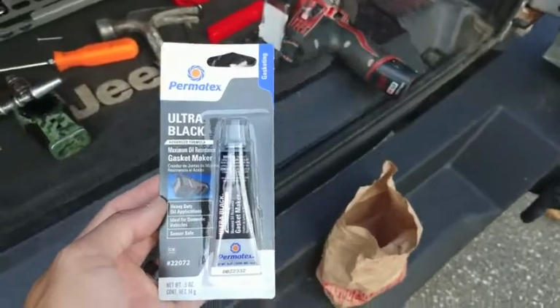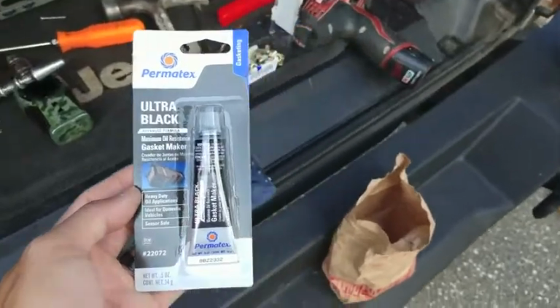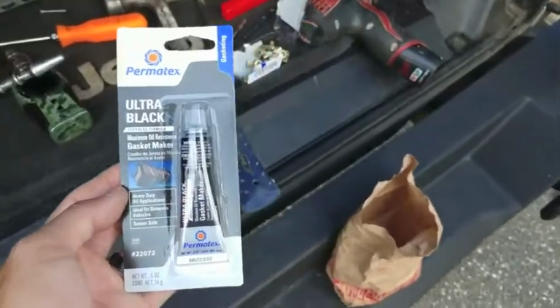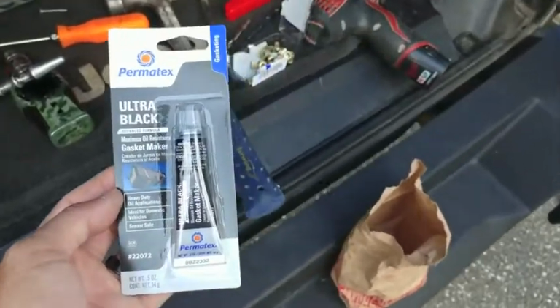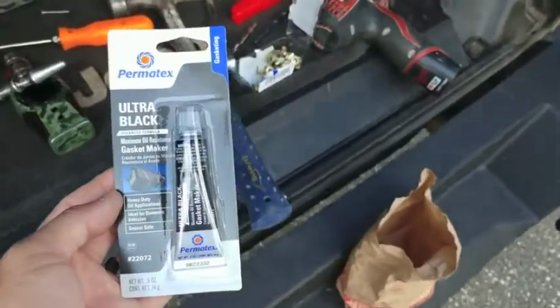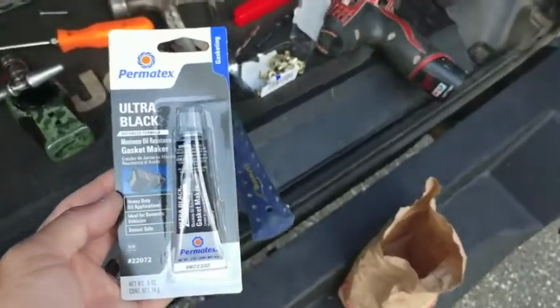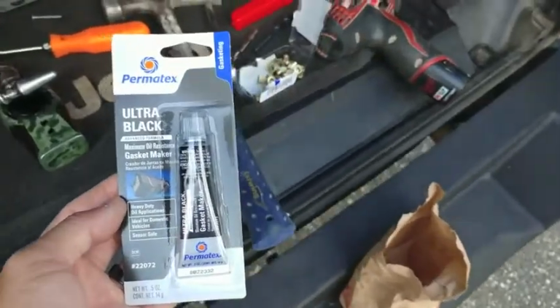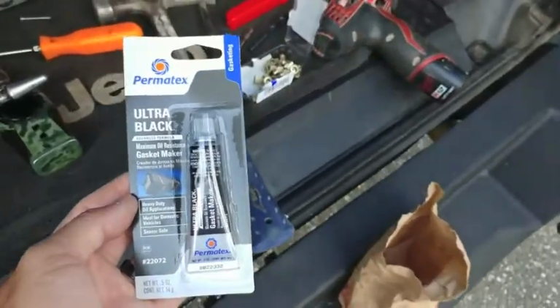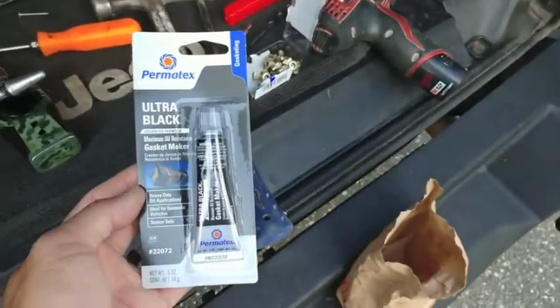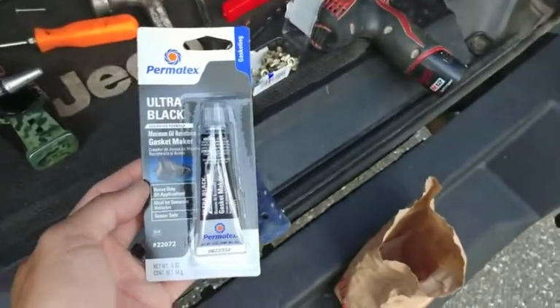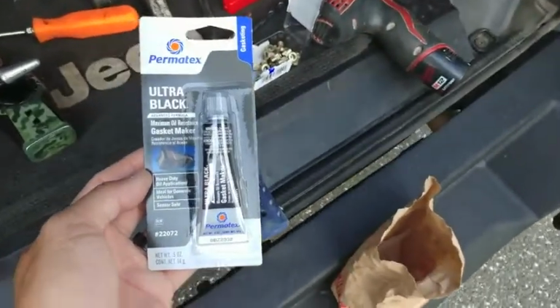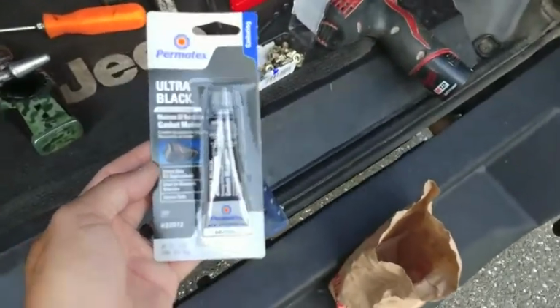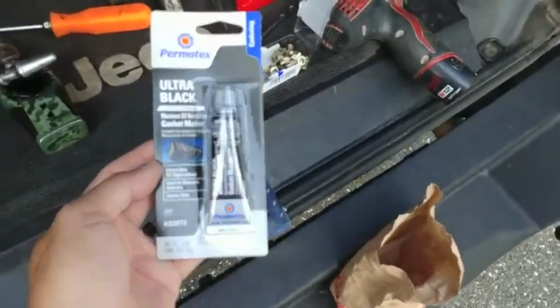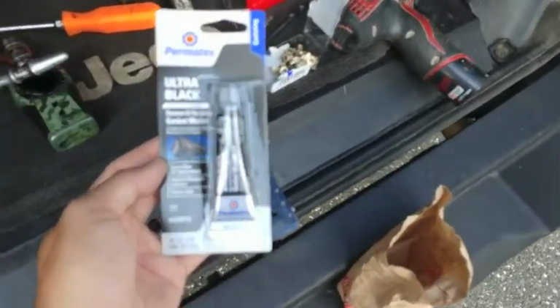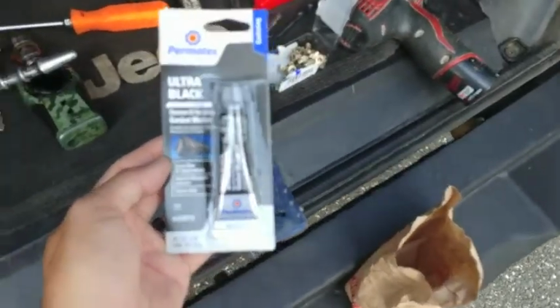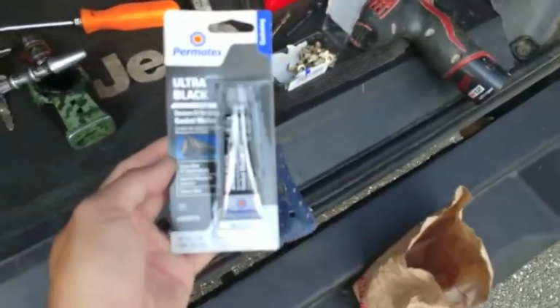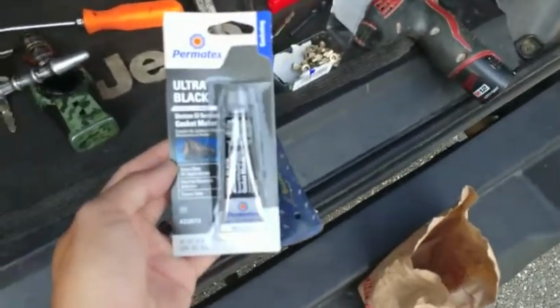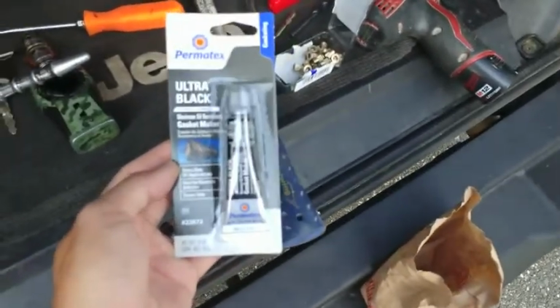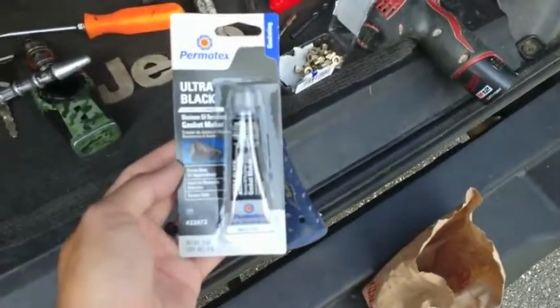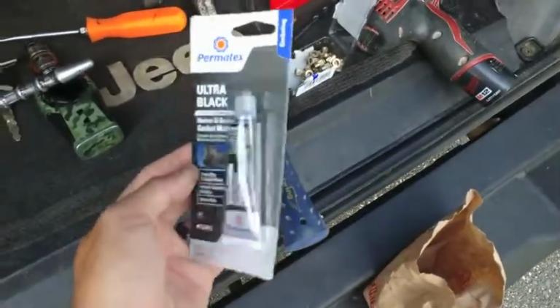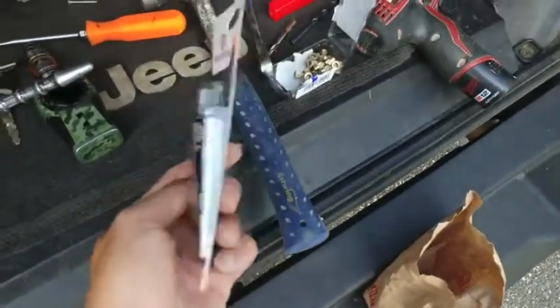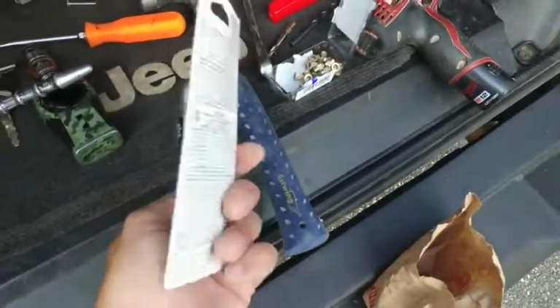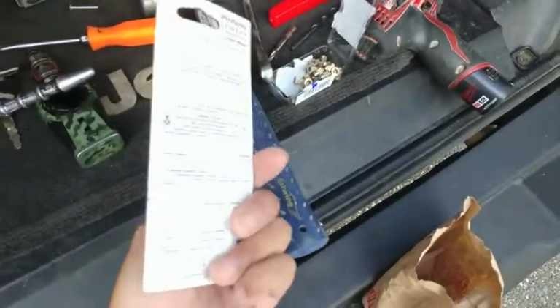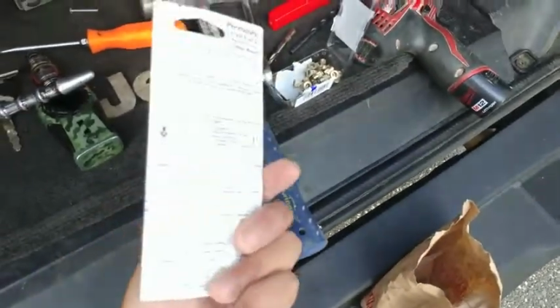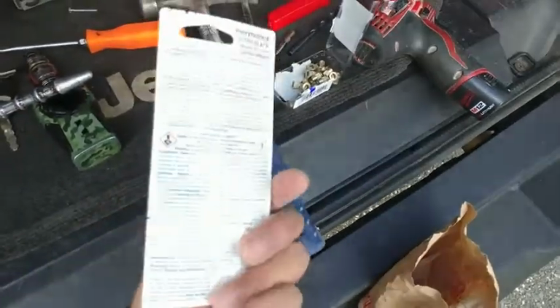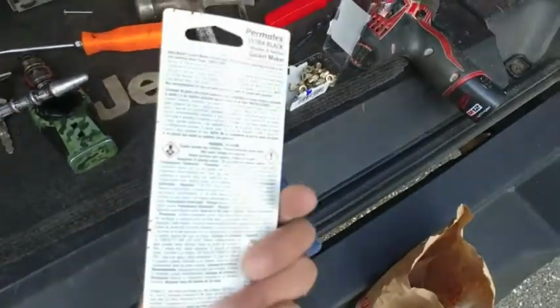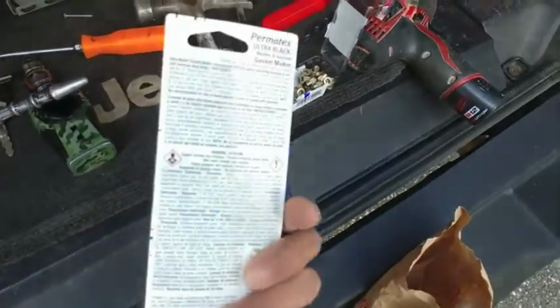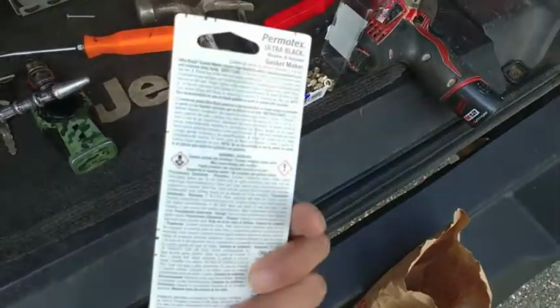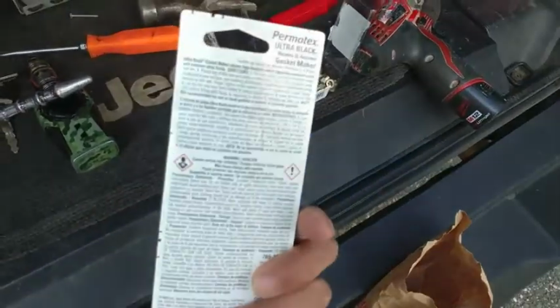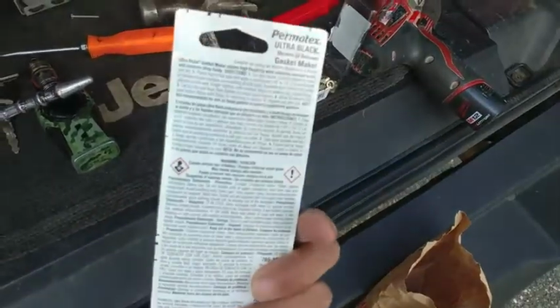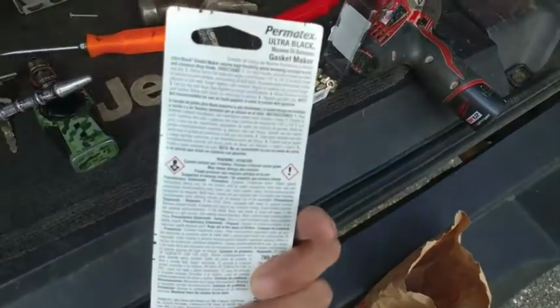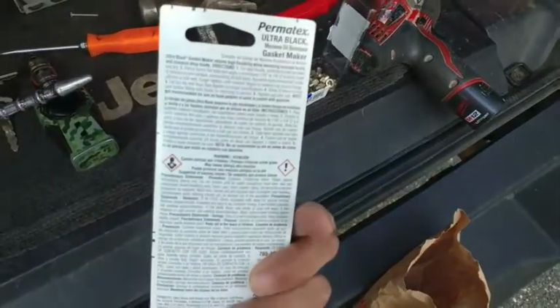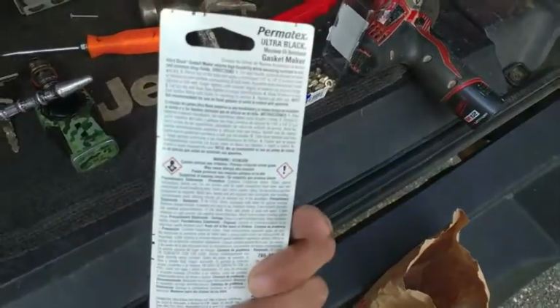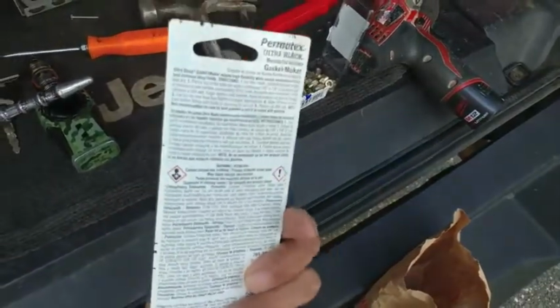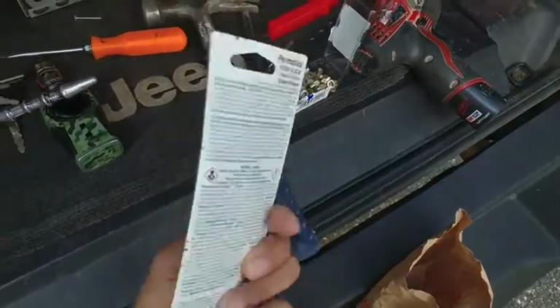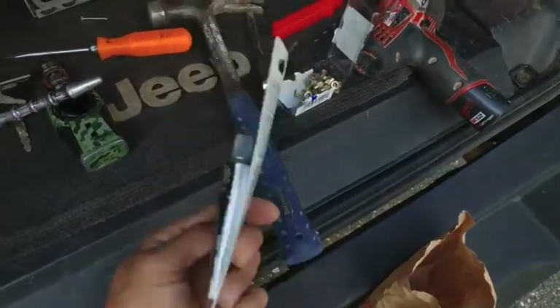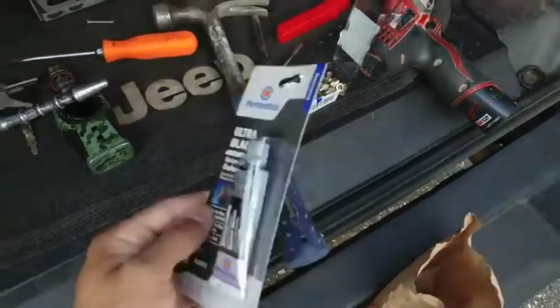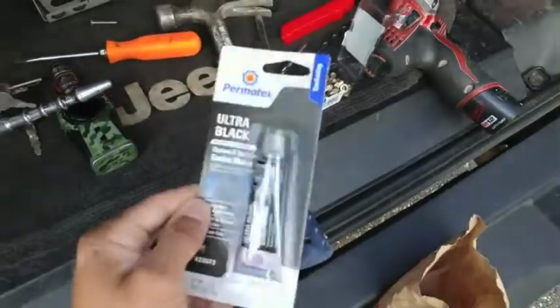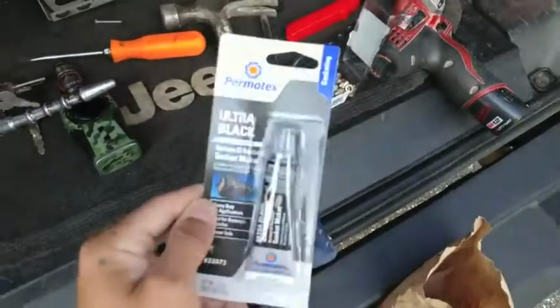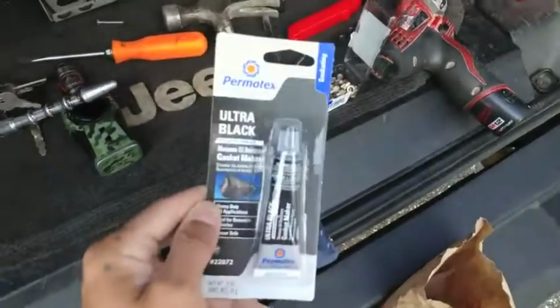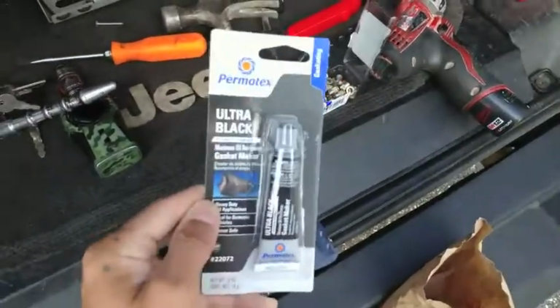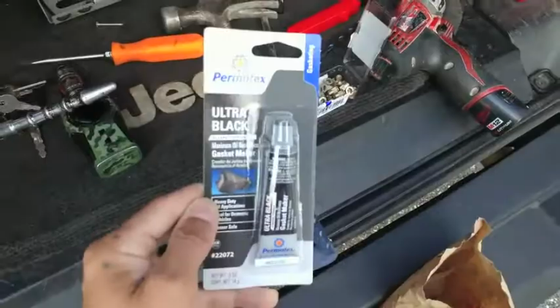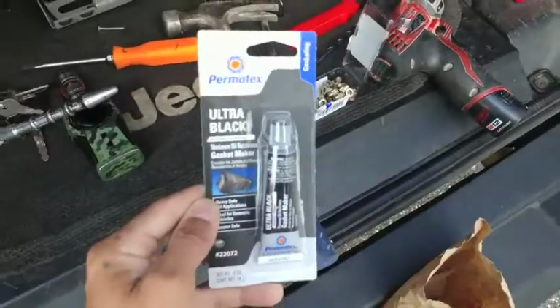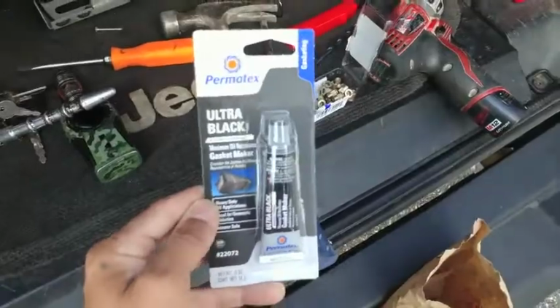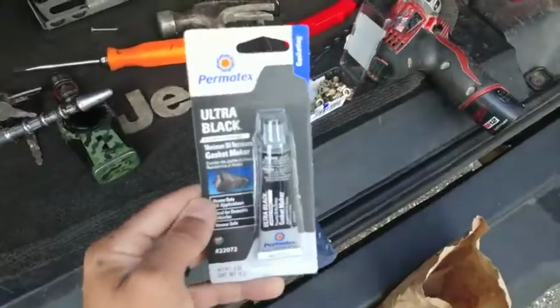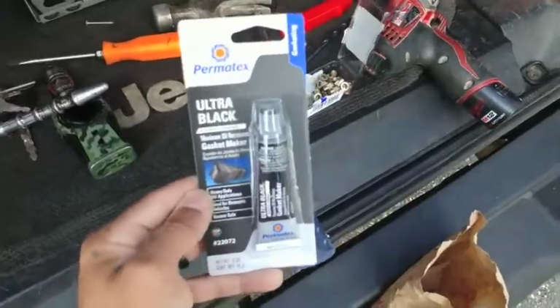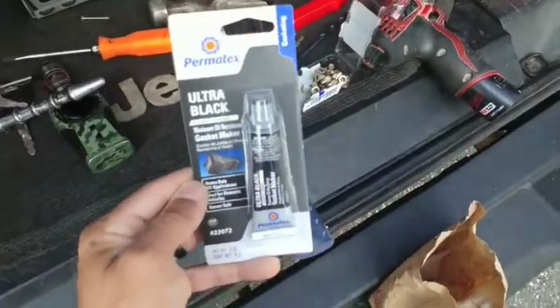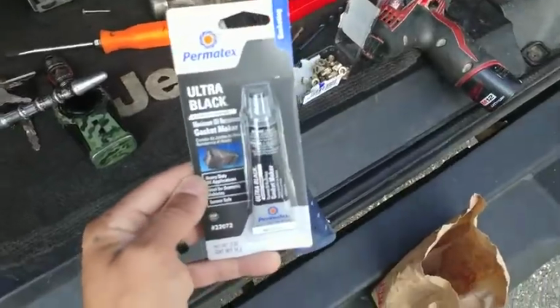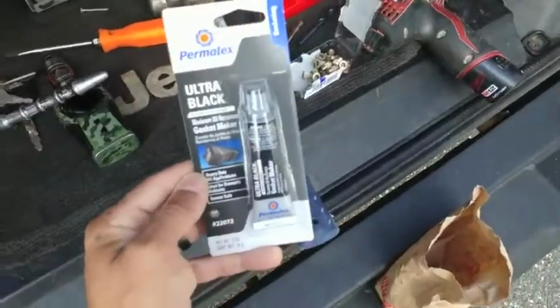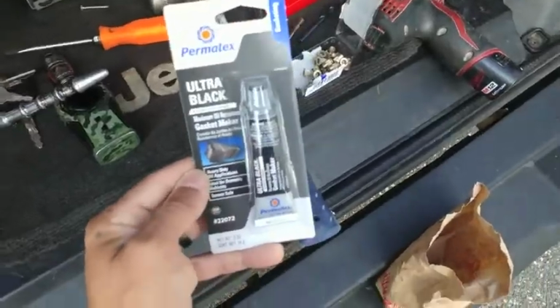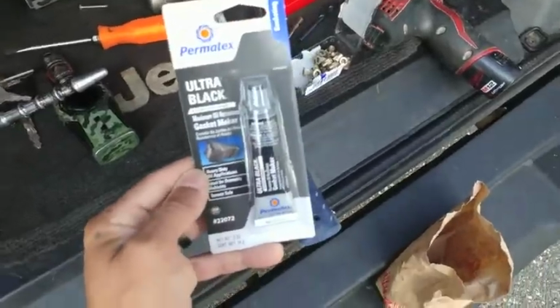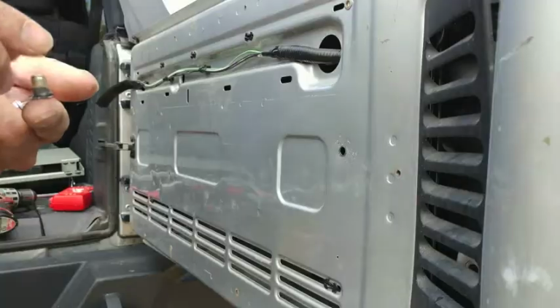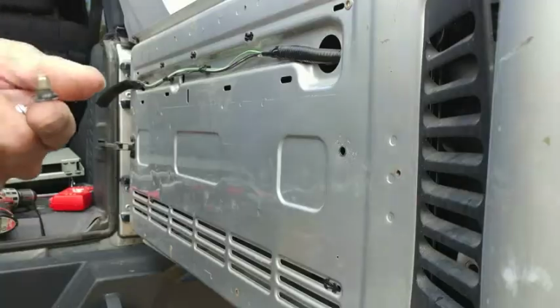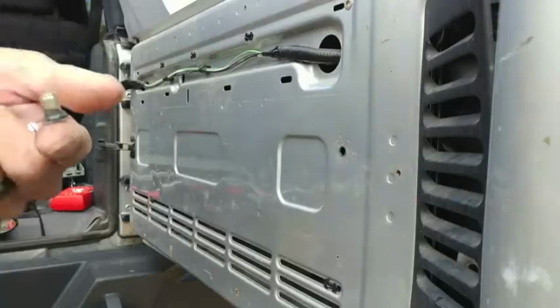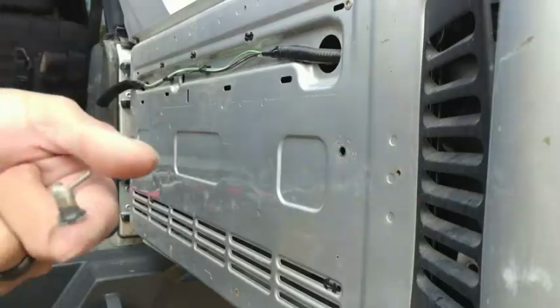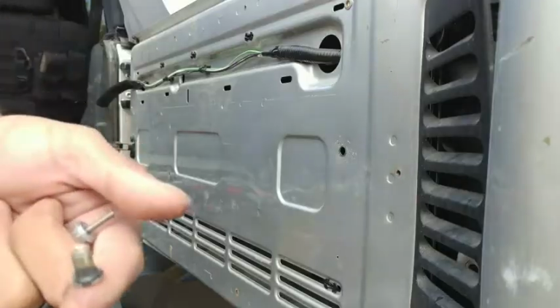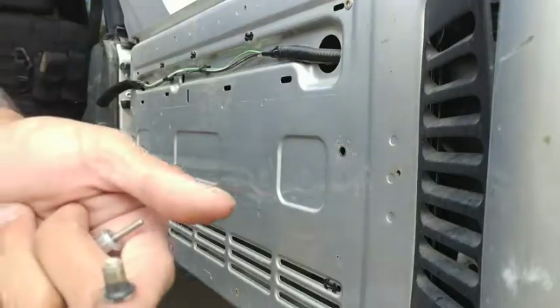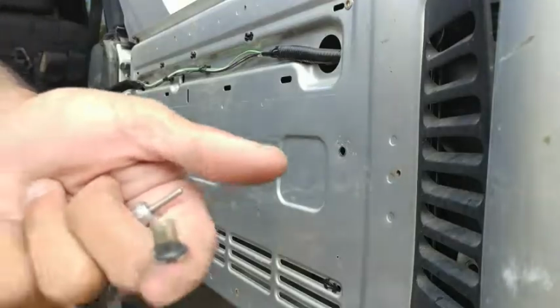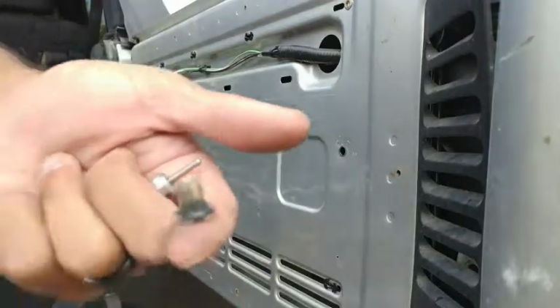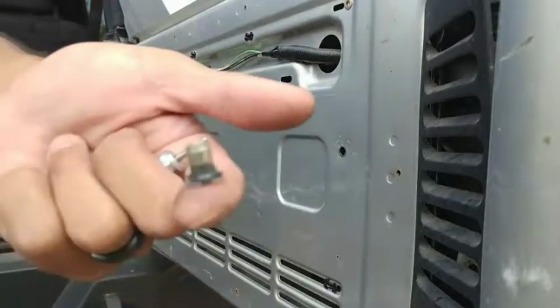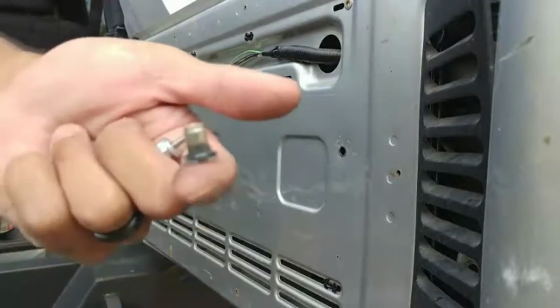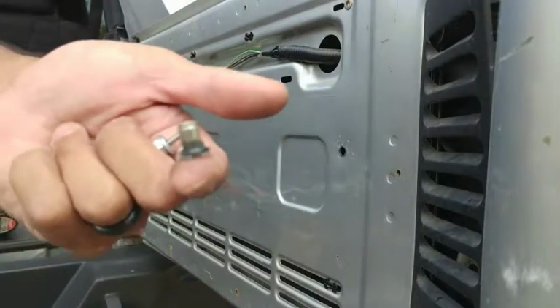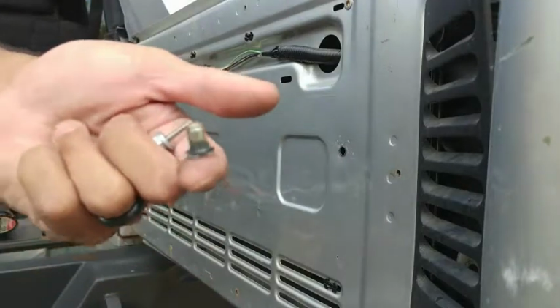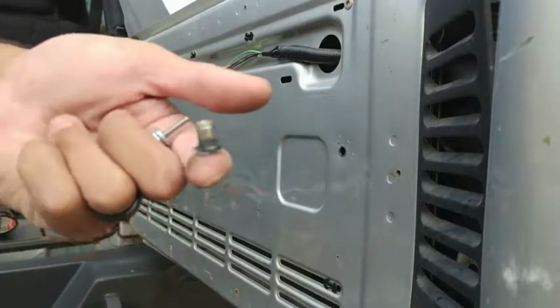I recommend getting some gasket maker from your local auto parts store. This way you never have to worry about those holes that you drilled in your expensive Jeep.